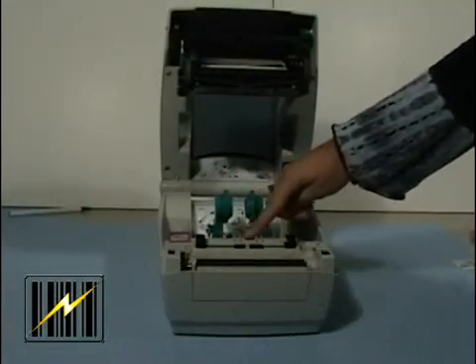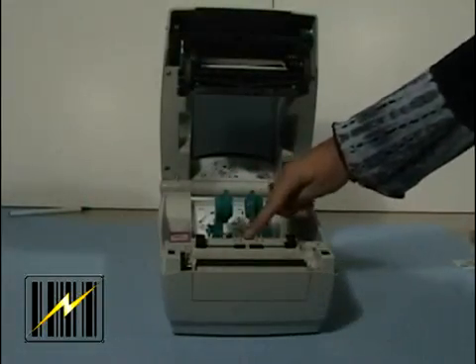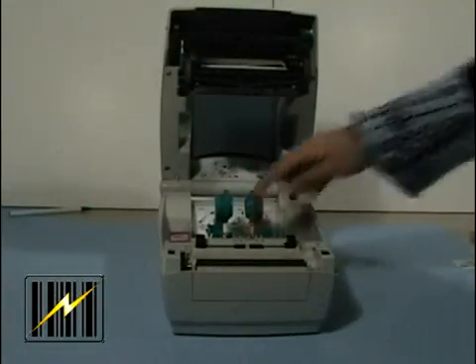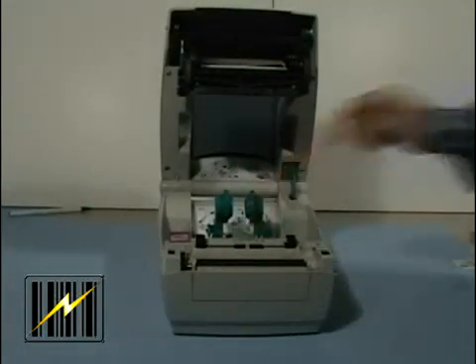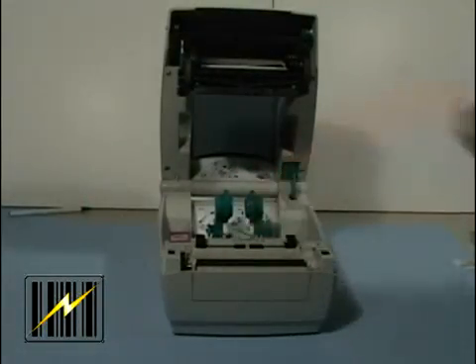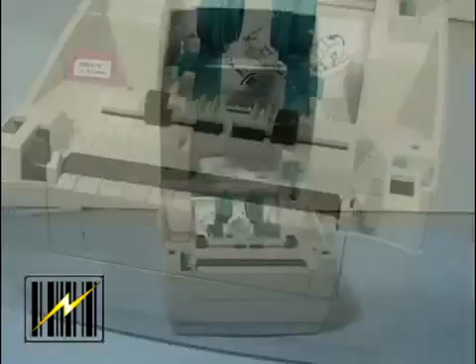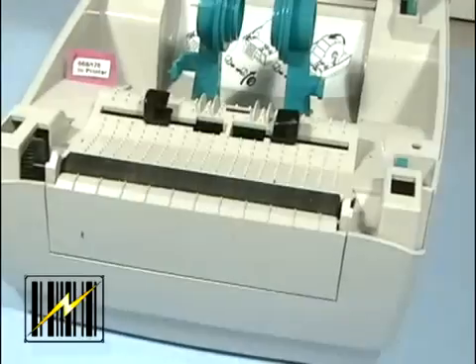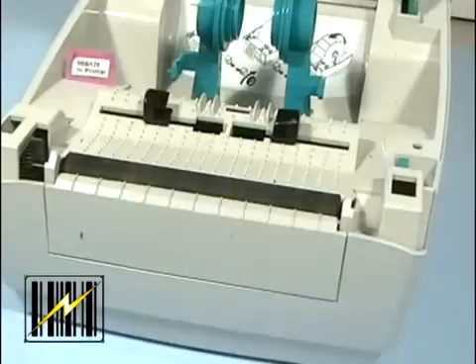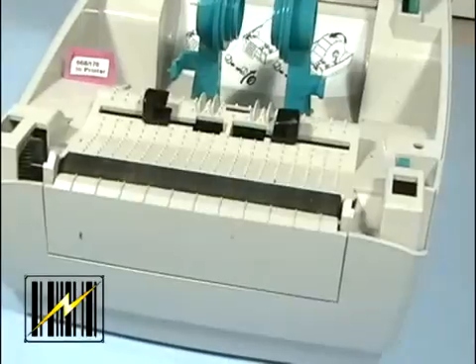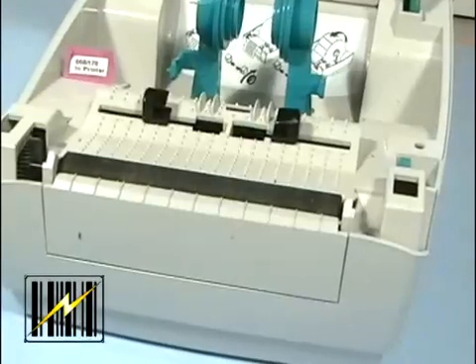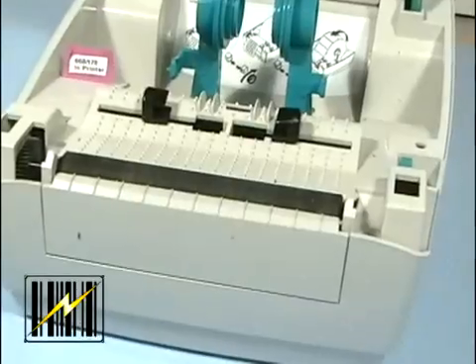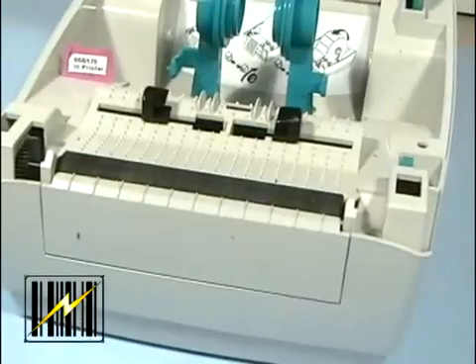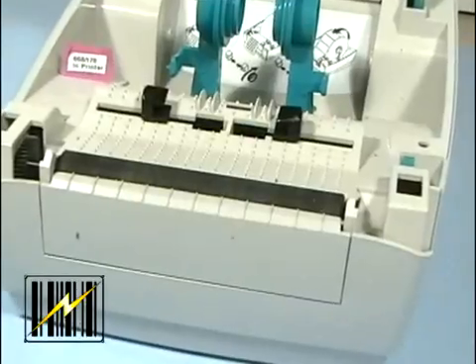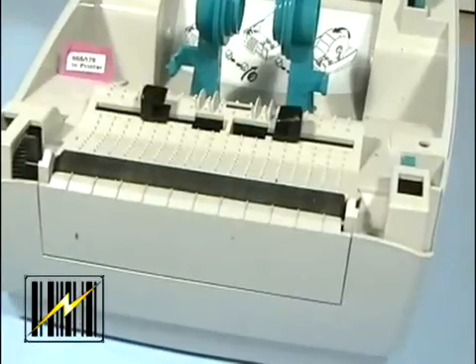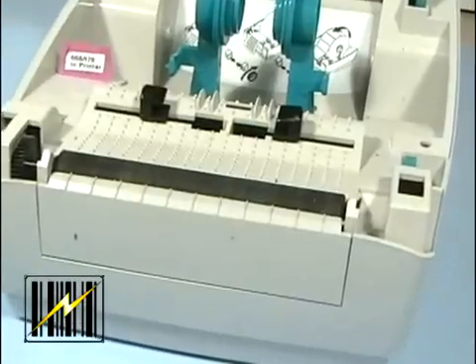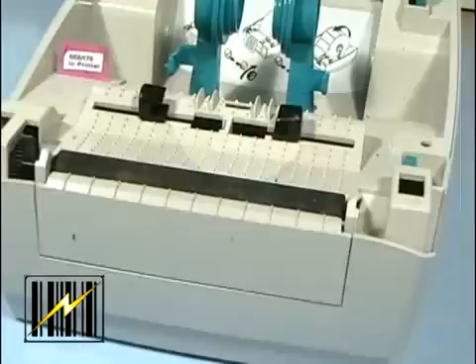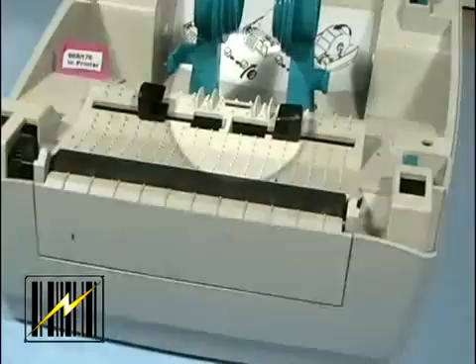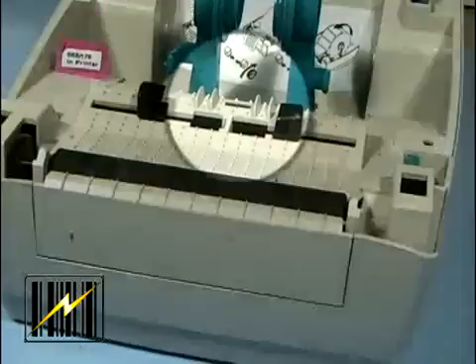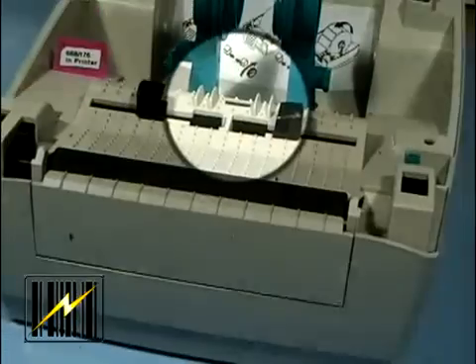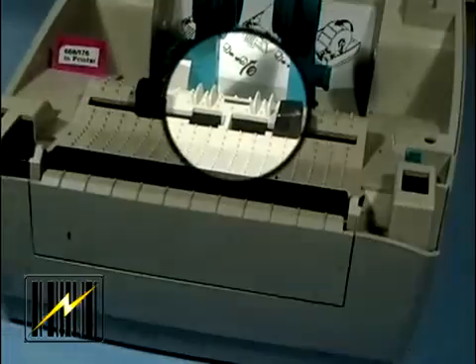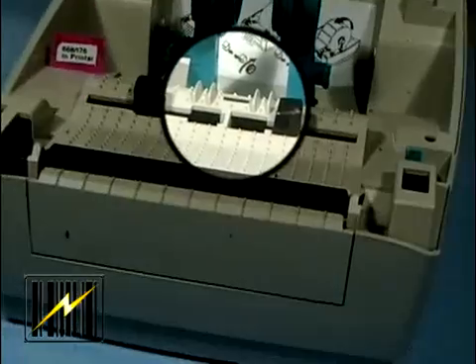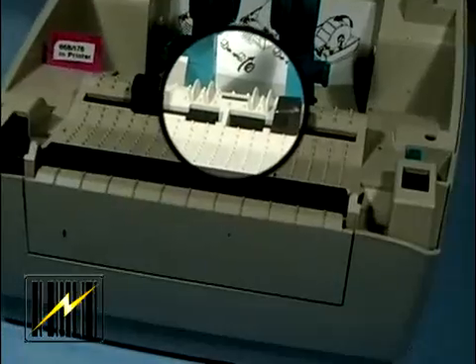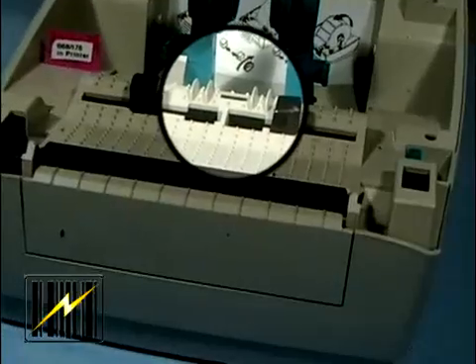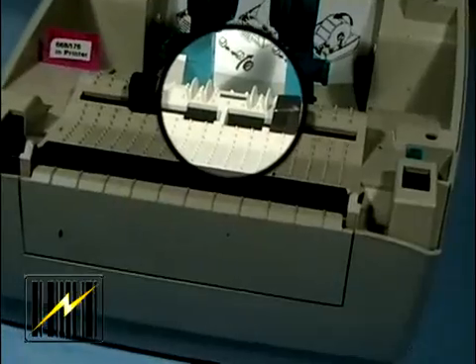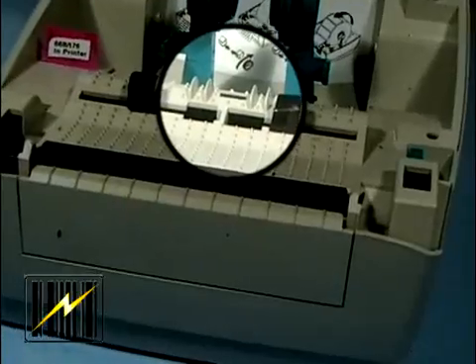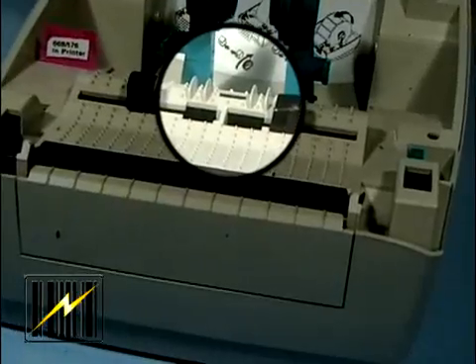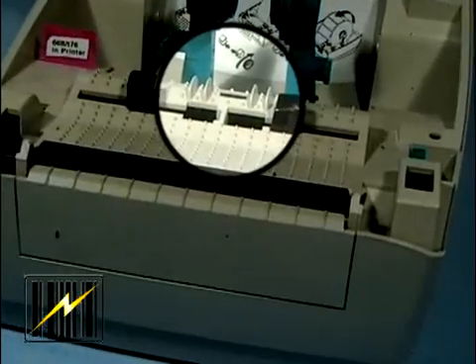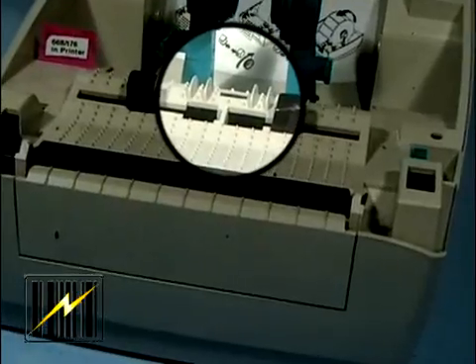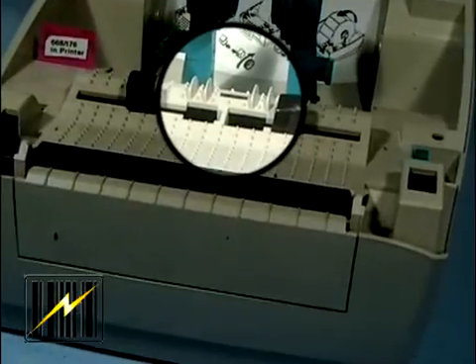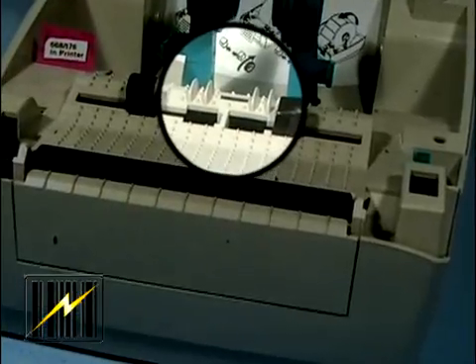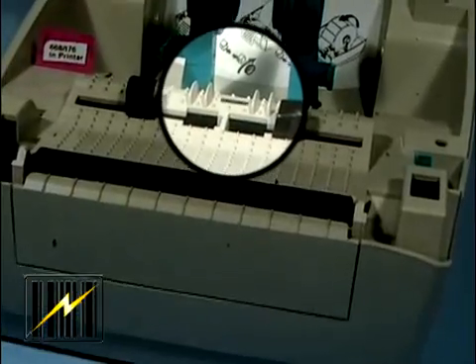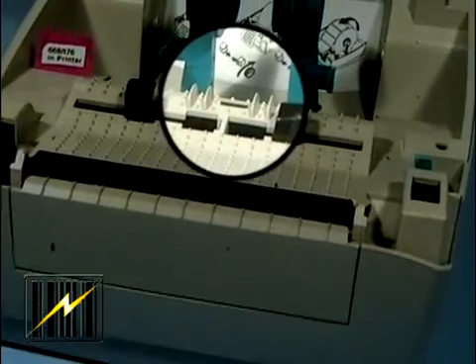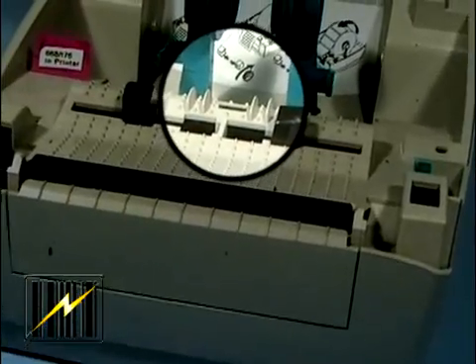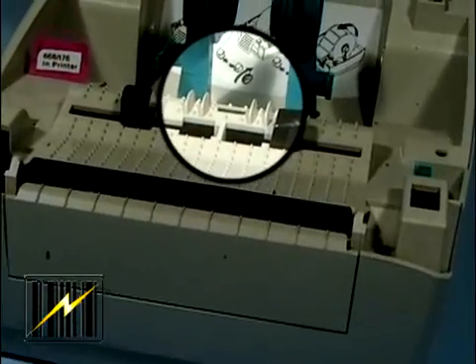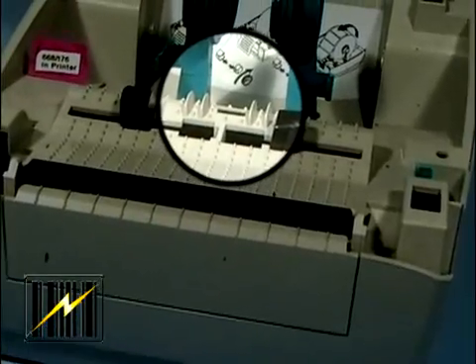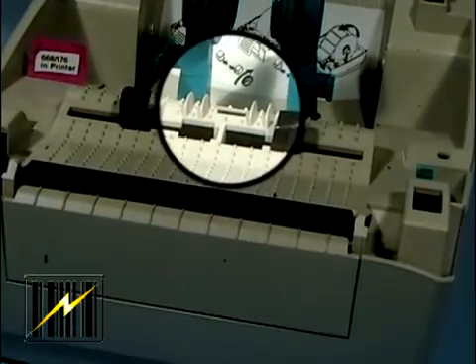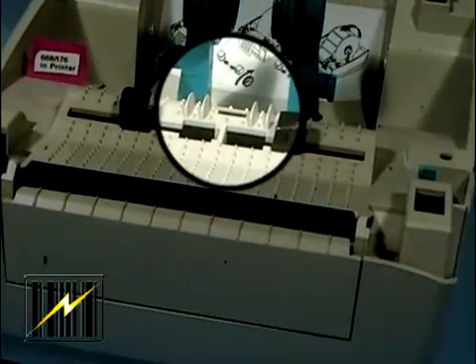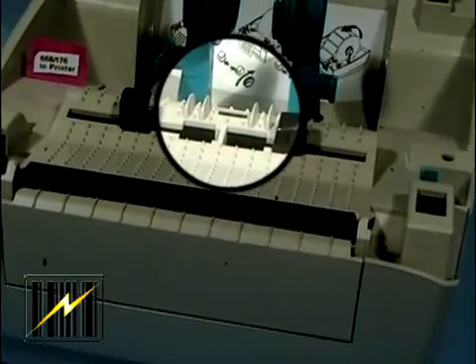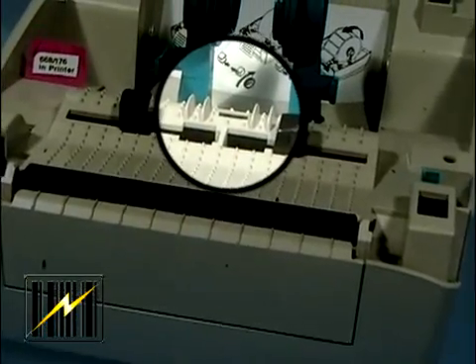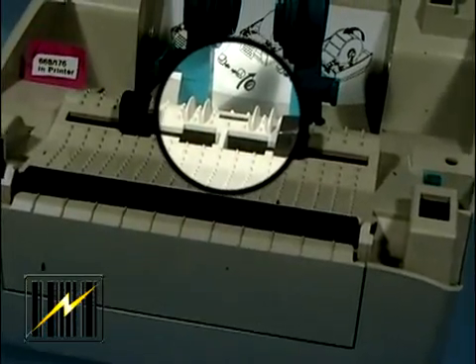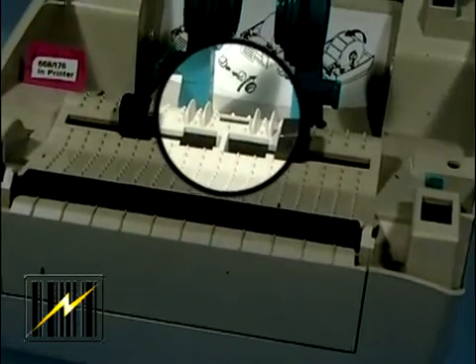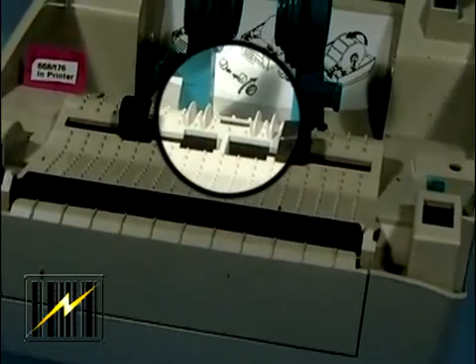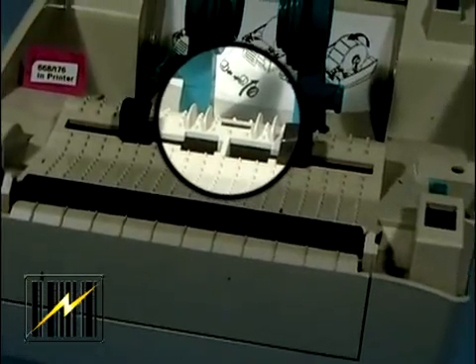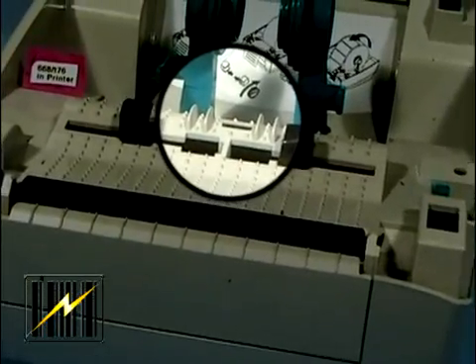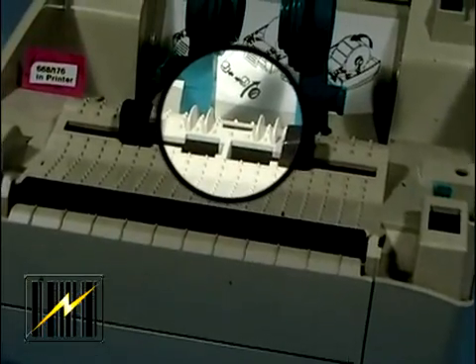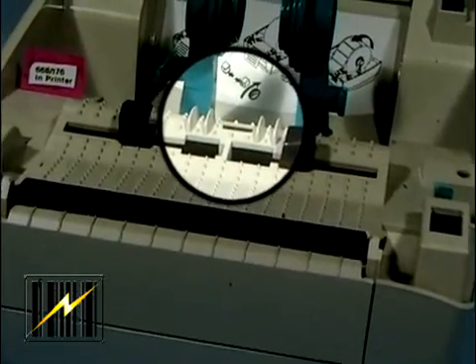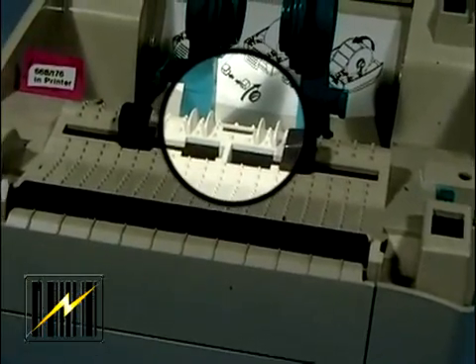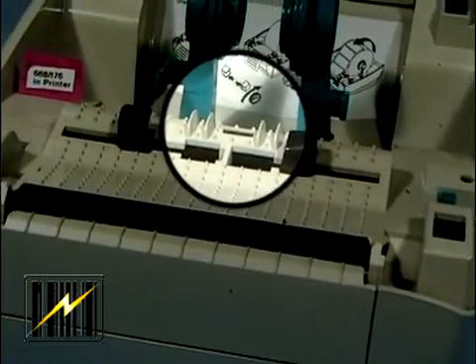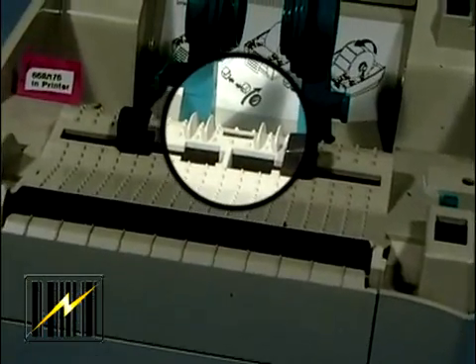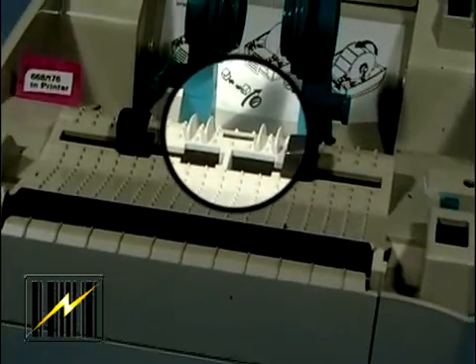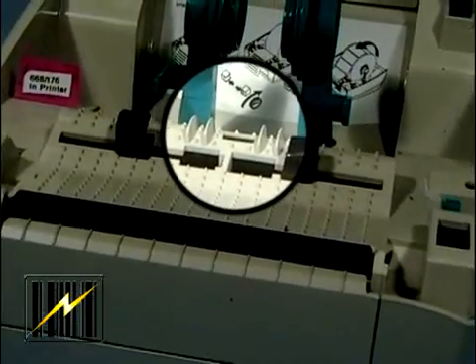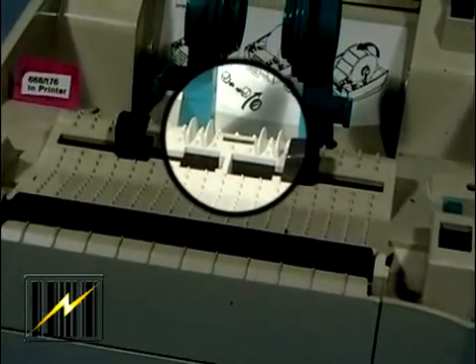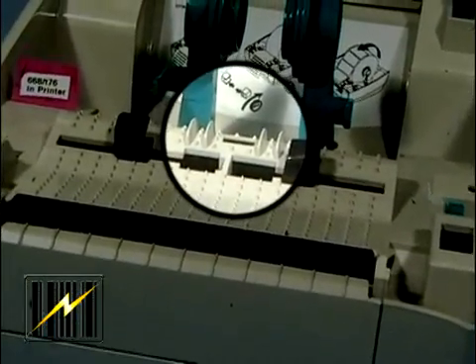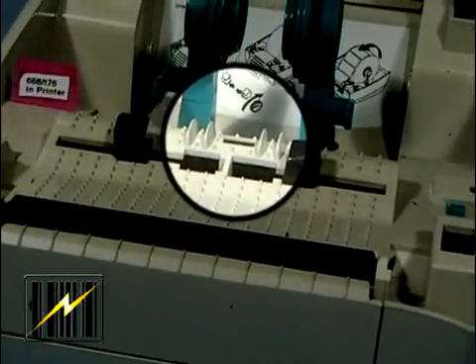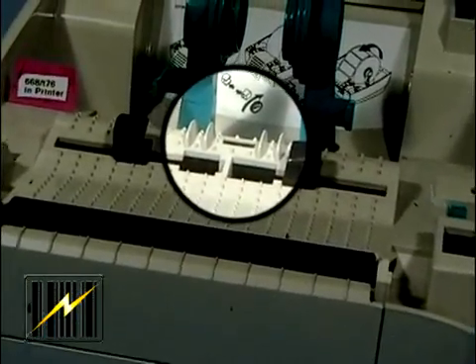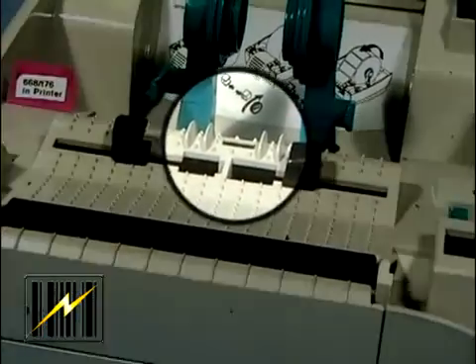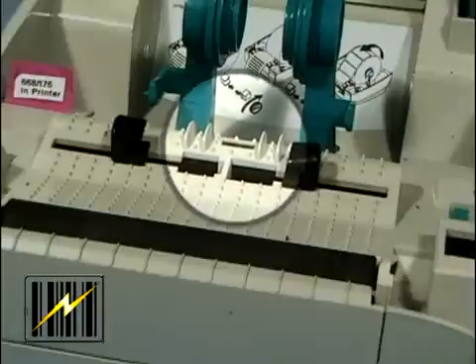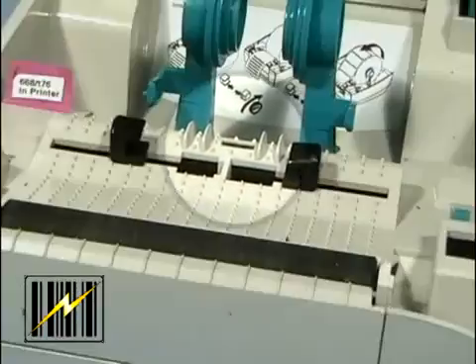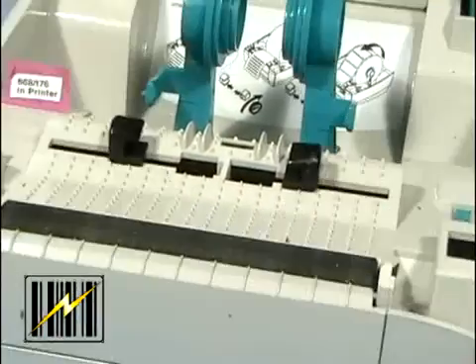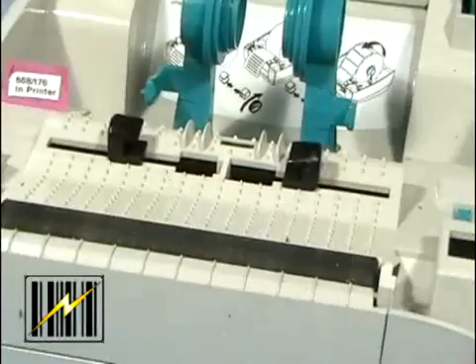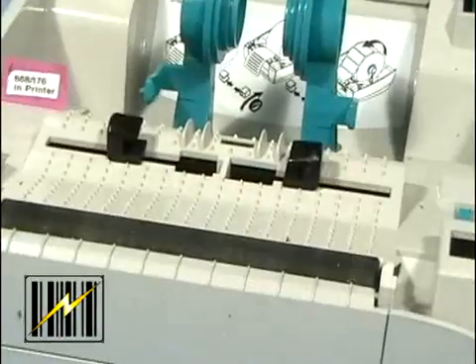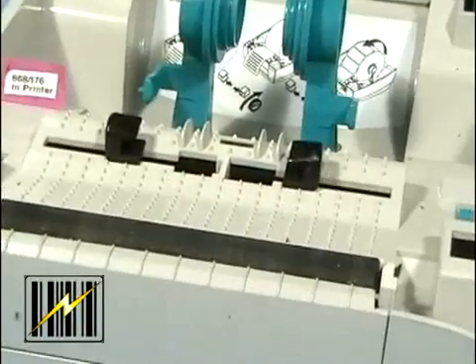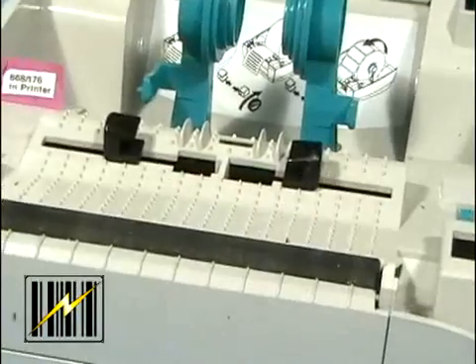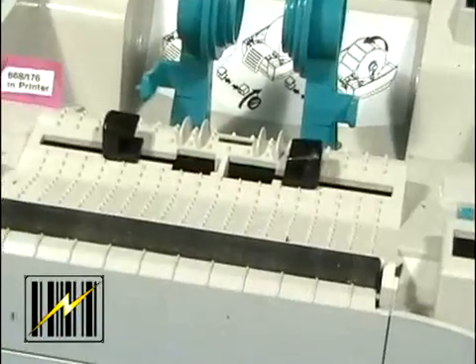The gap sensor is used to detect the beginning and end of the label so the printer knows where to print.